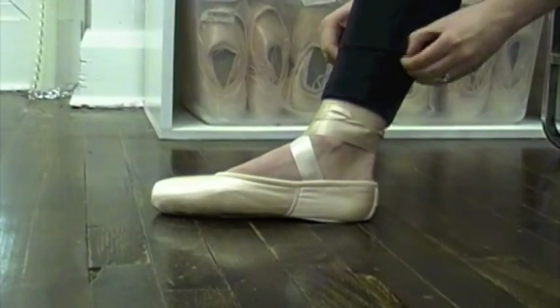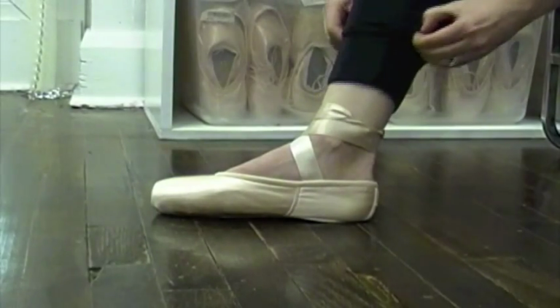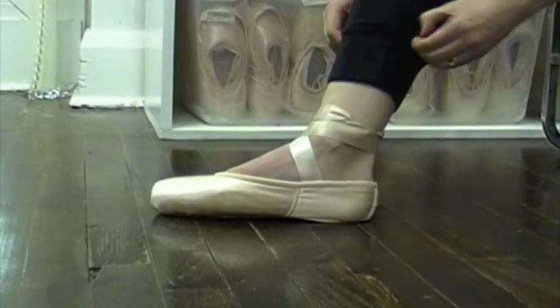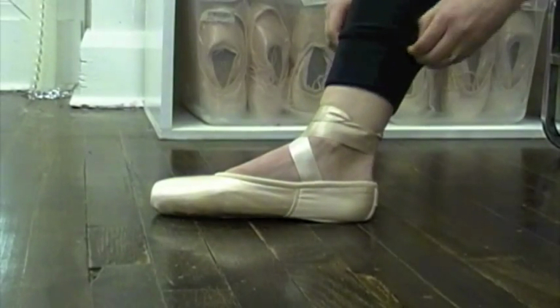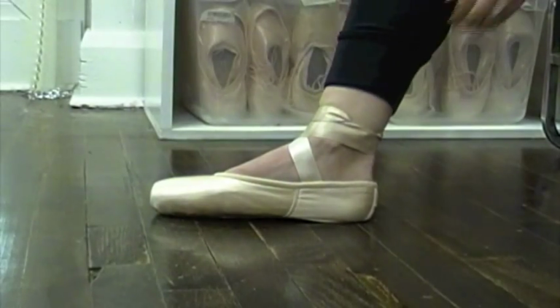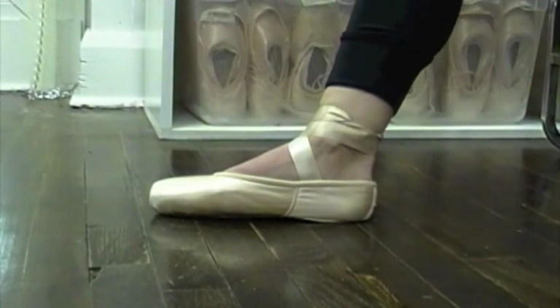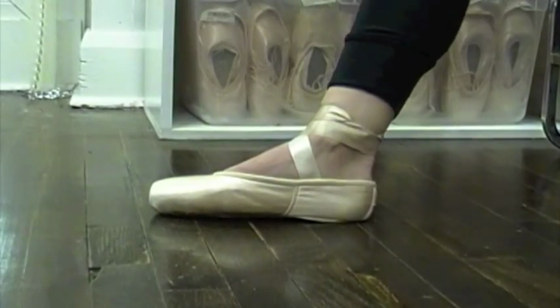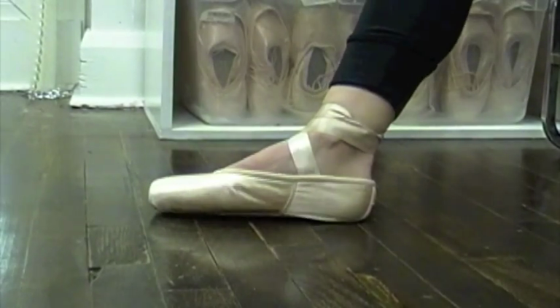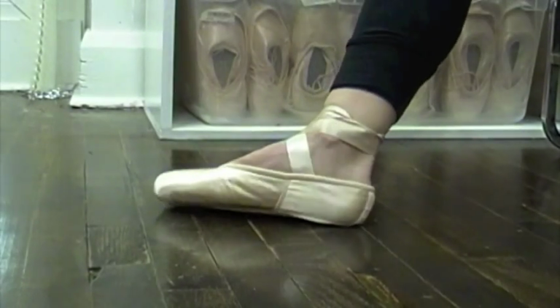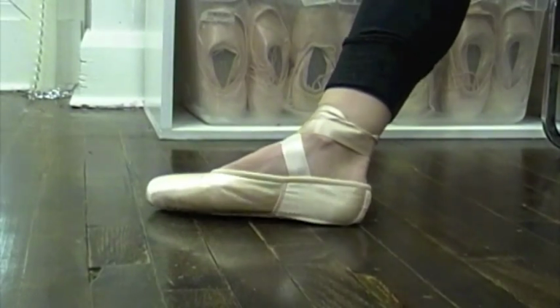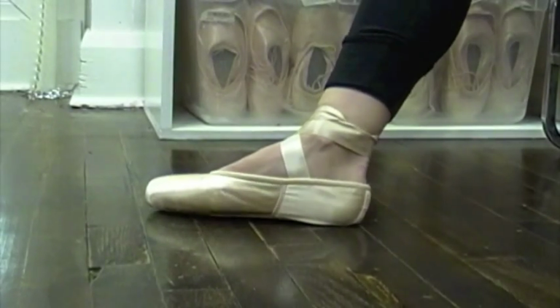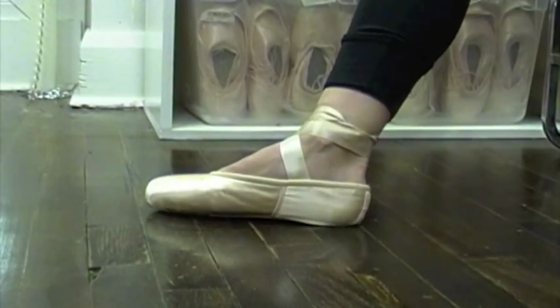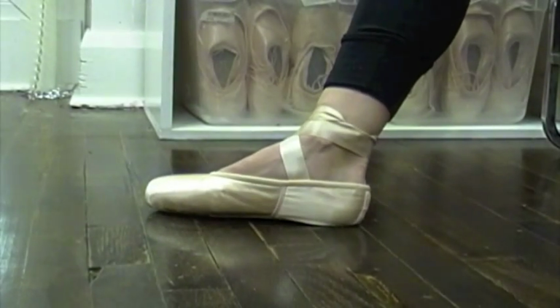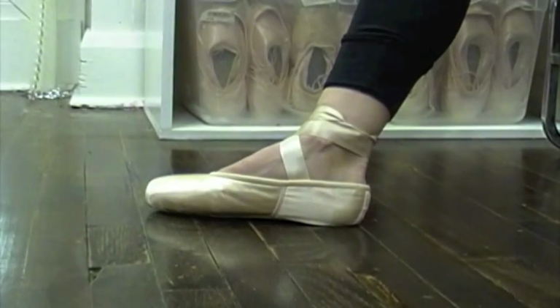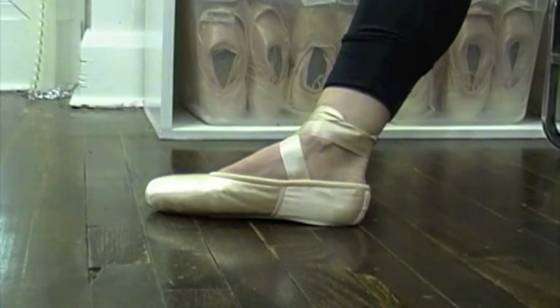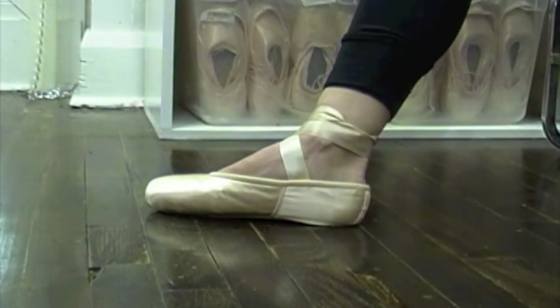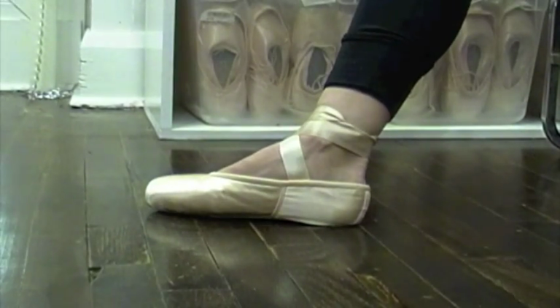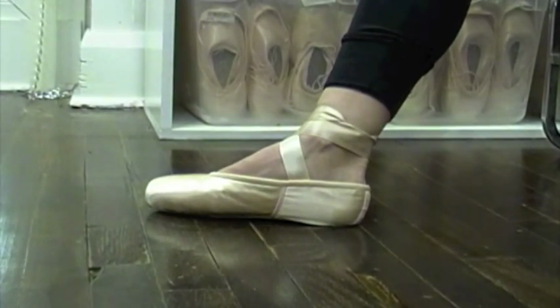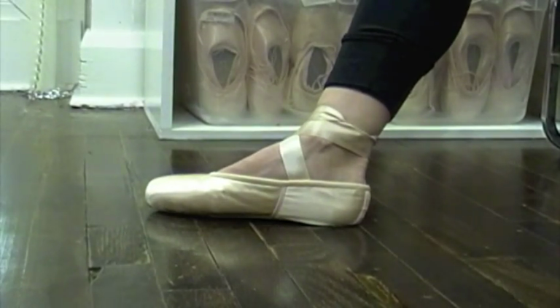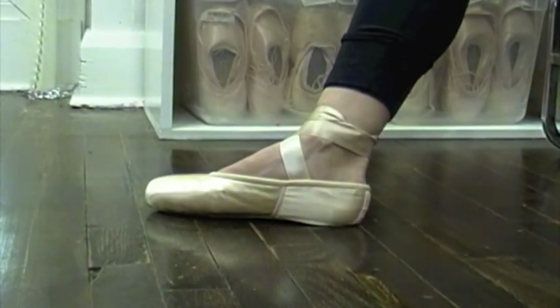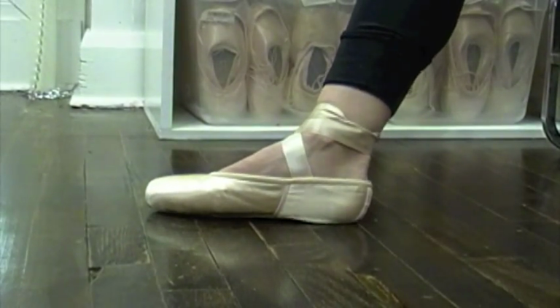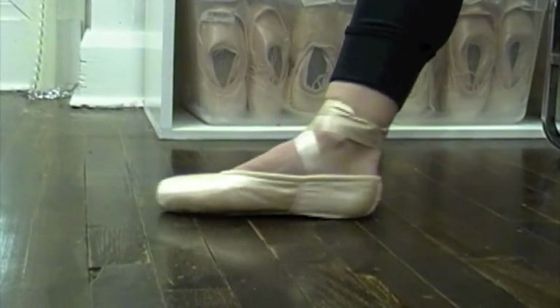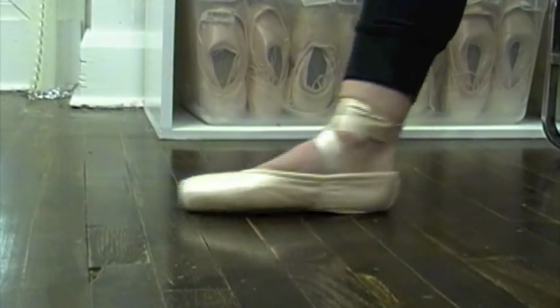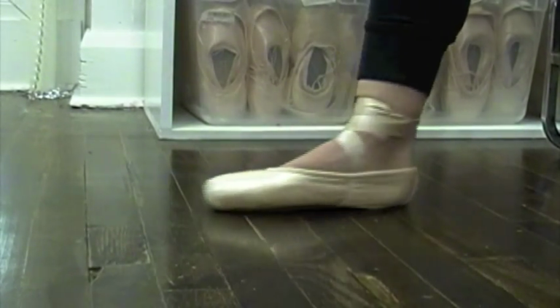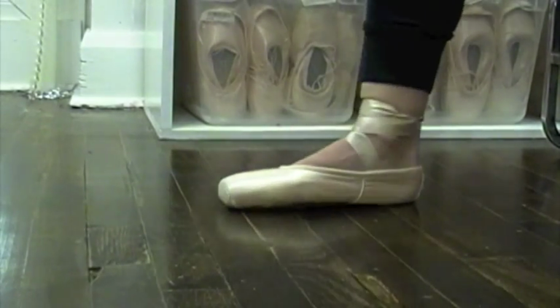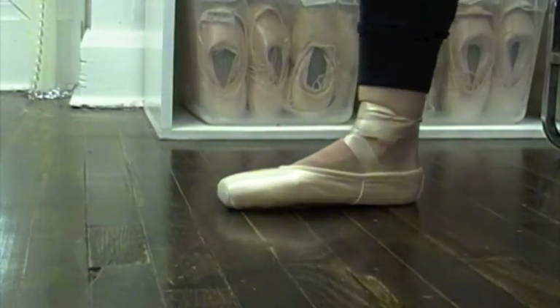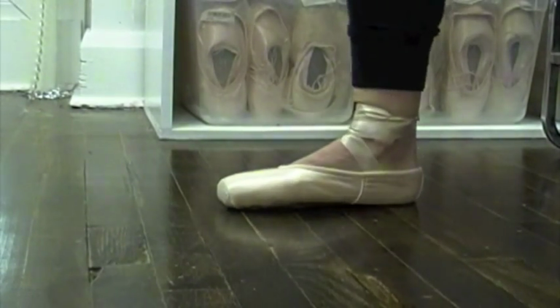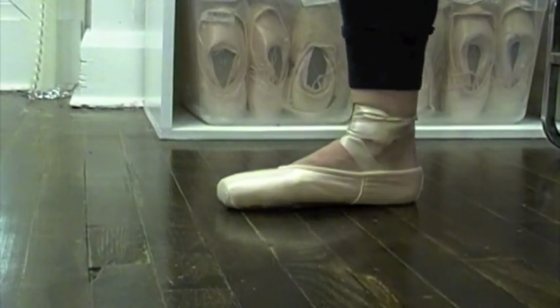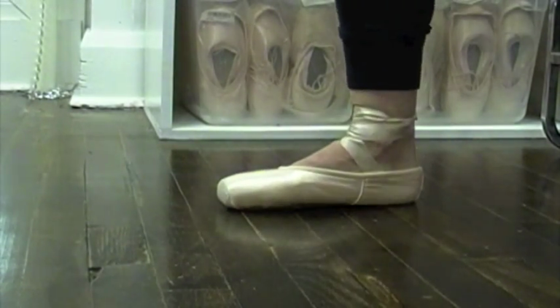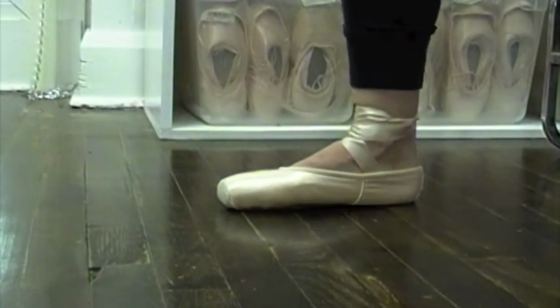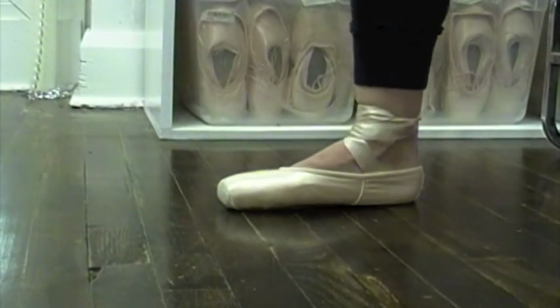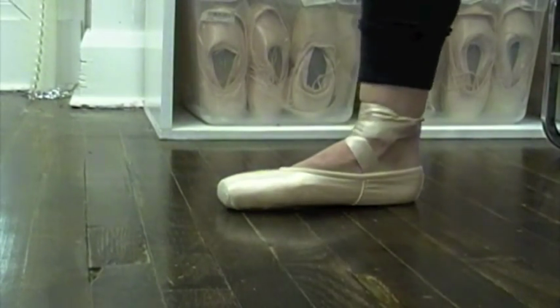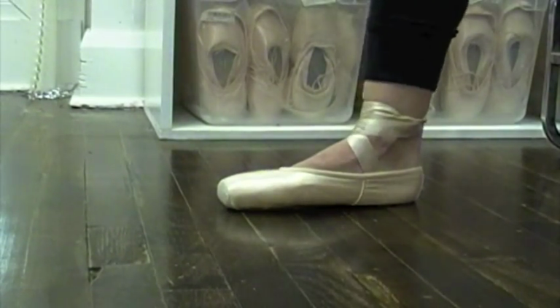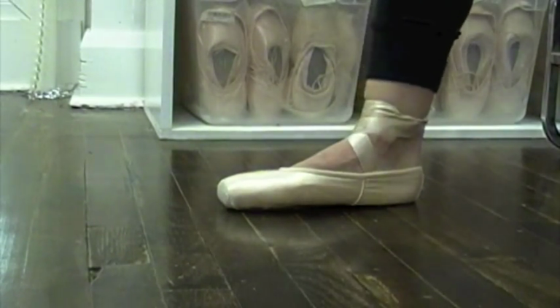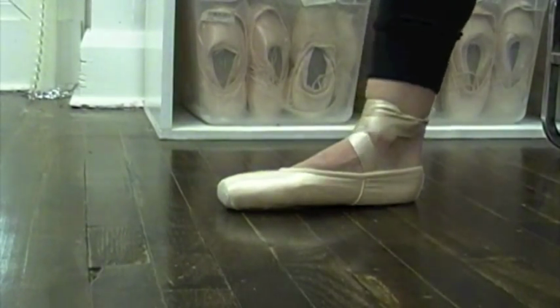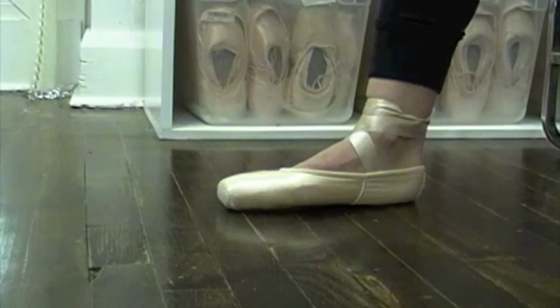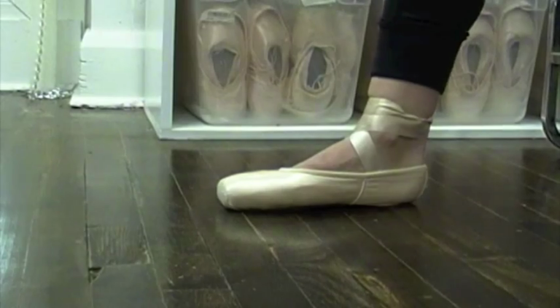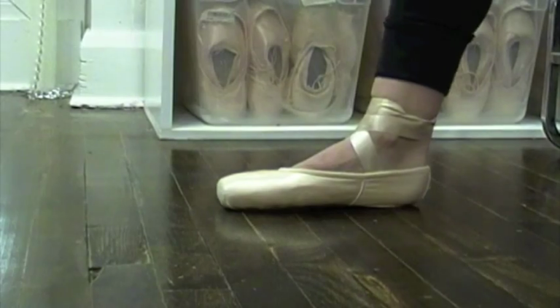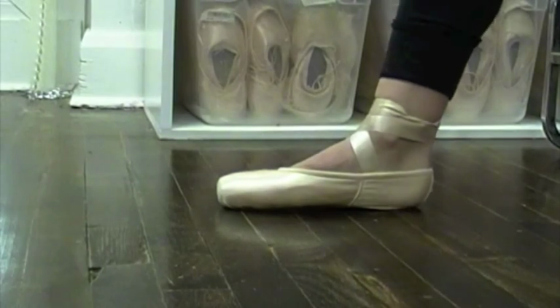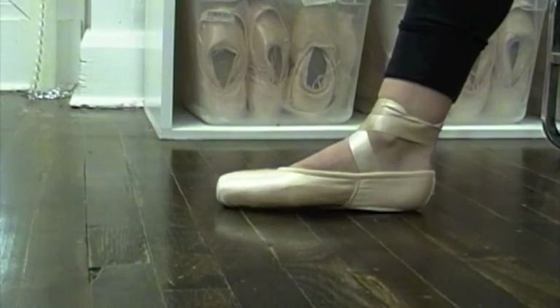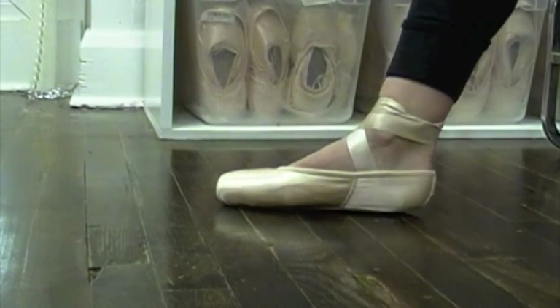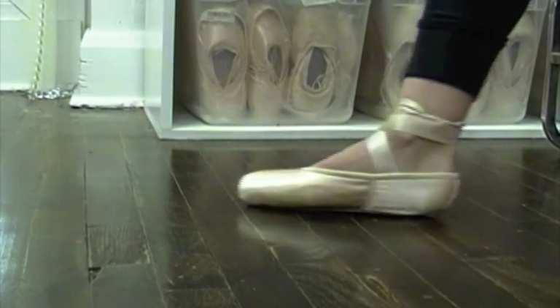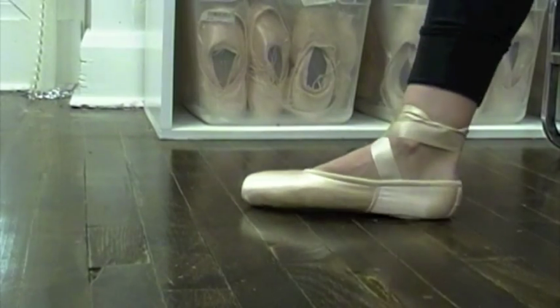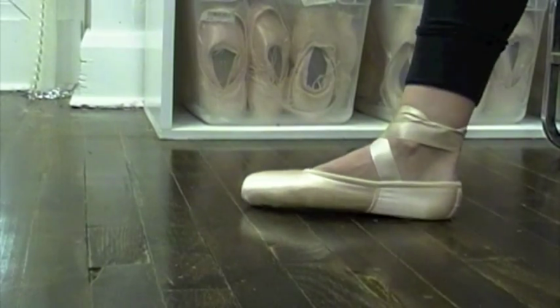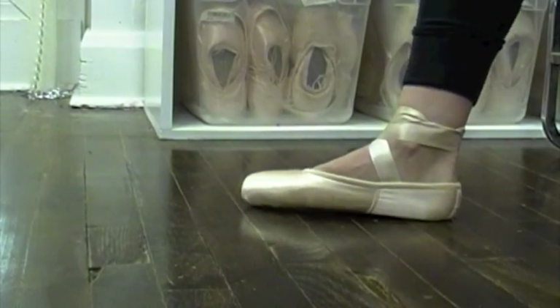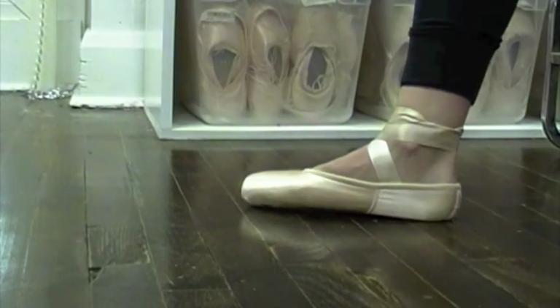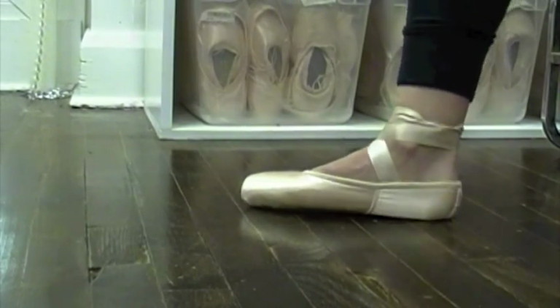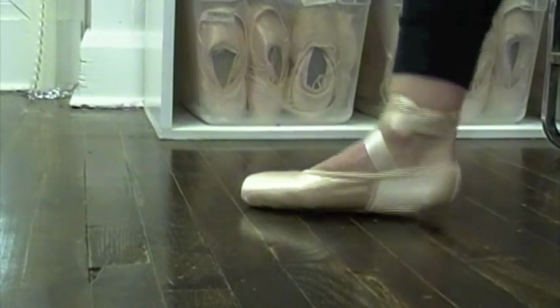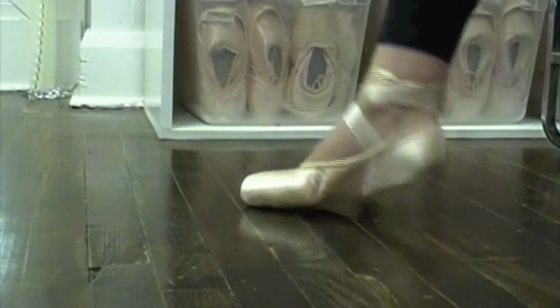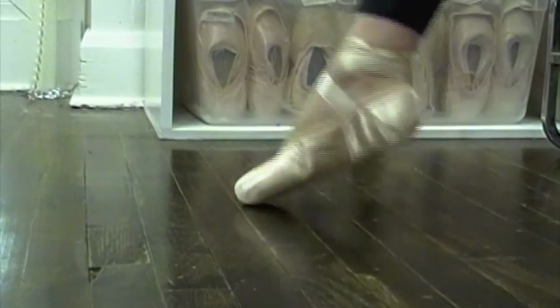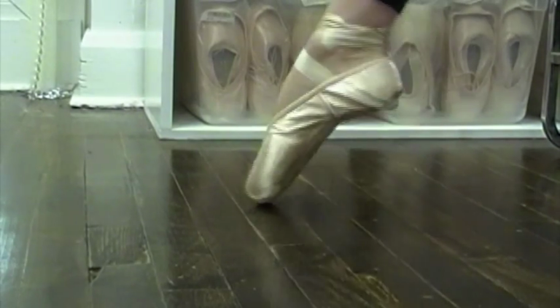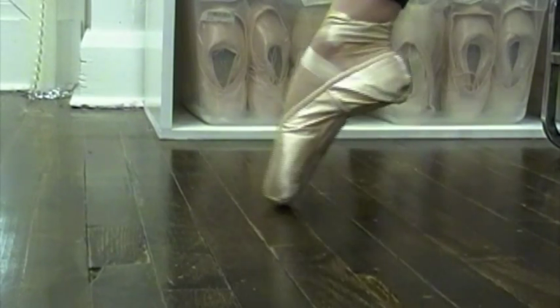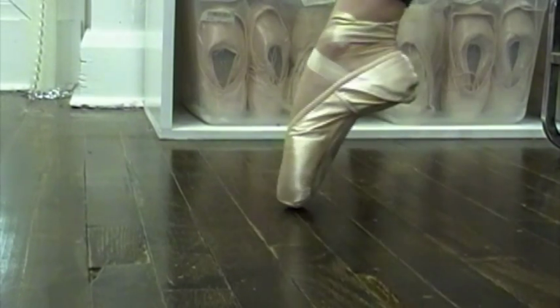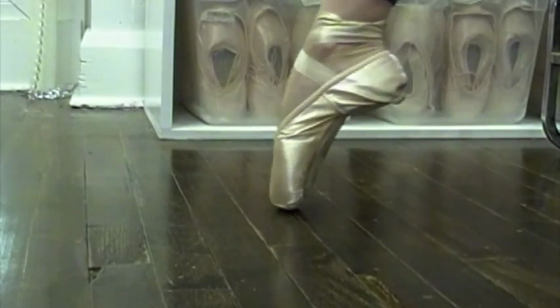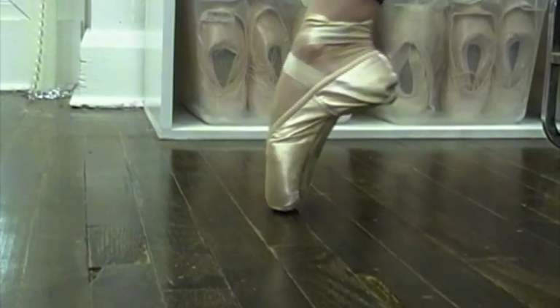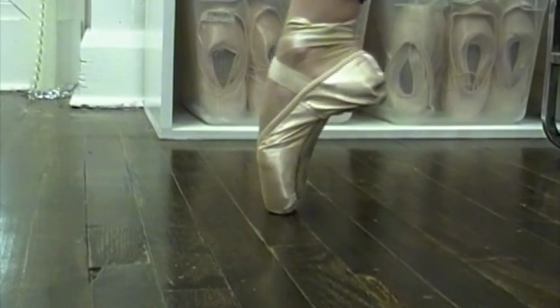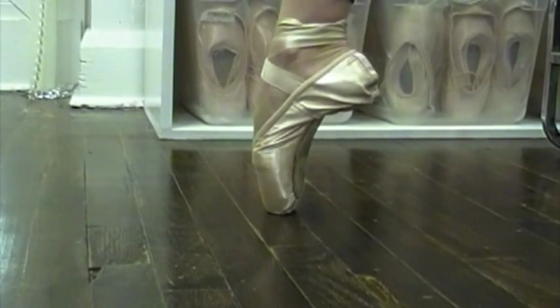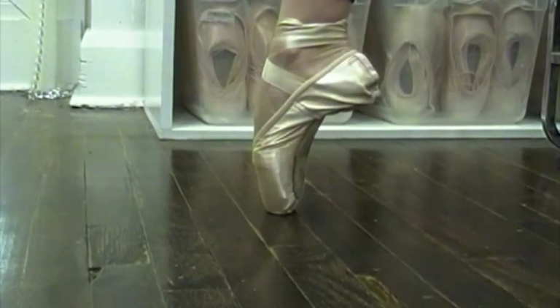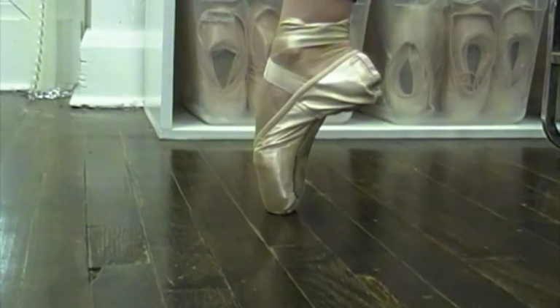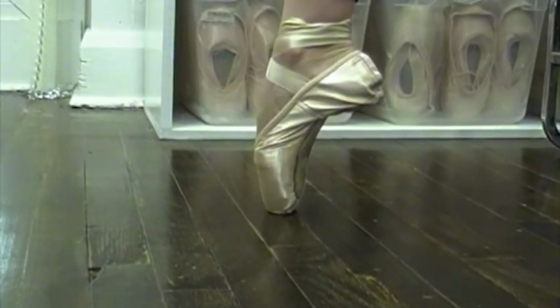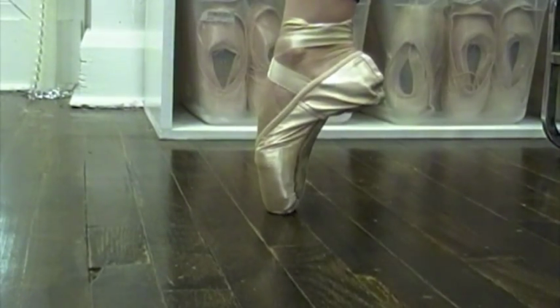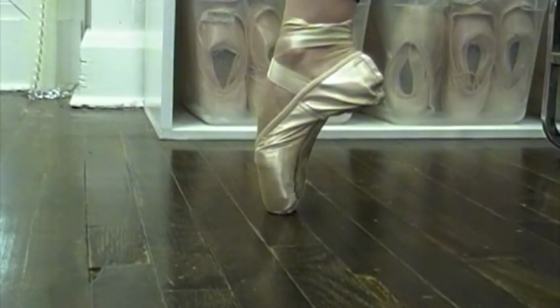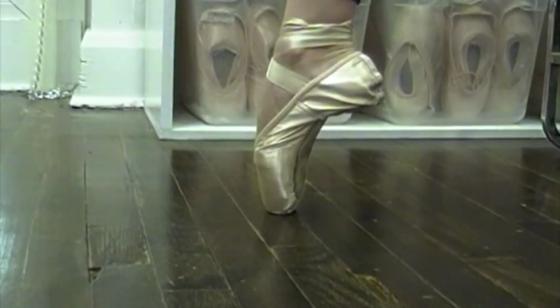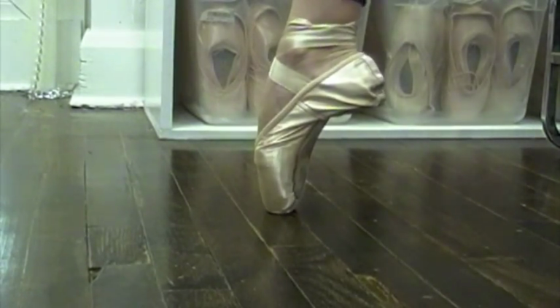There, now you're ready for your next dance class. We hope you found this tutorial helpful, and look forward to seeing you at your next pointe shoe fitting.